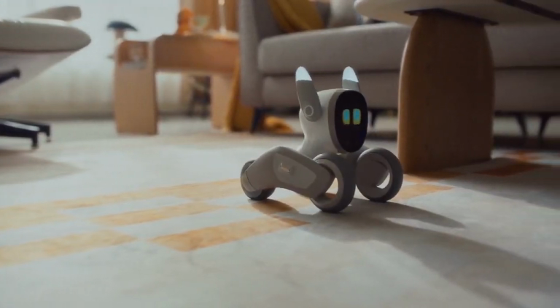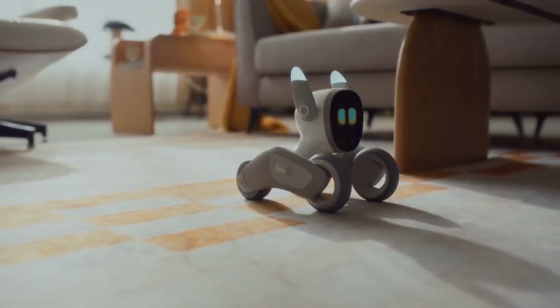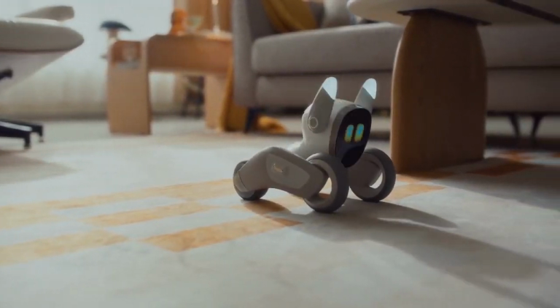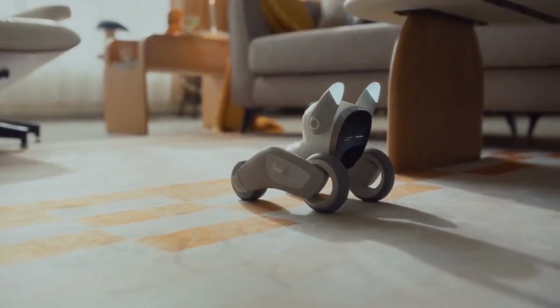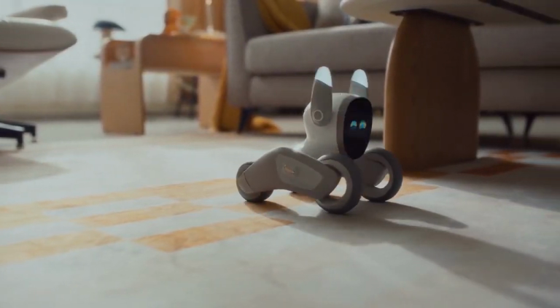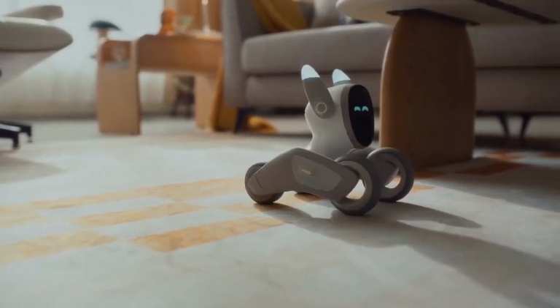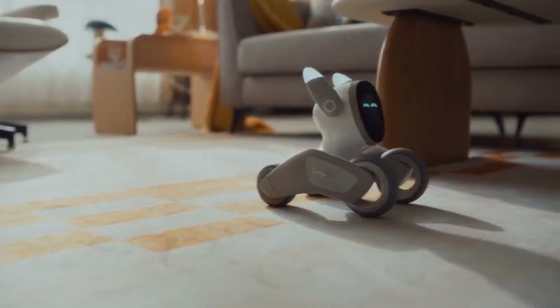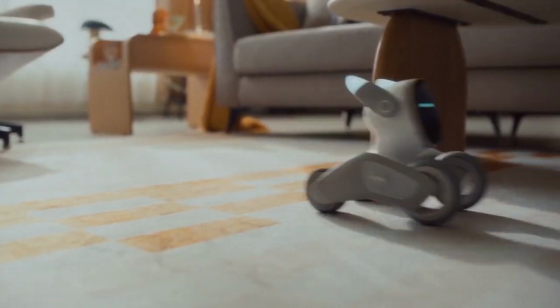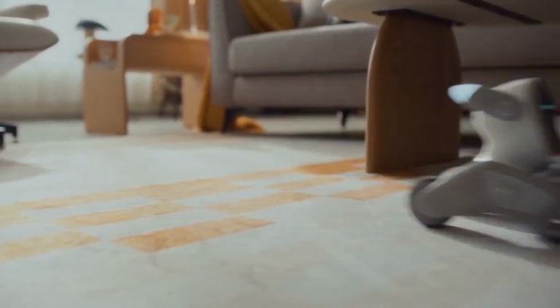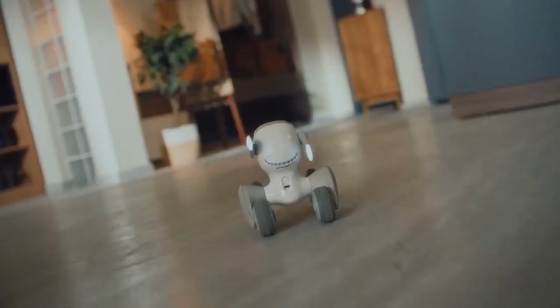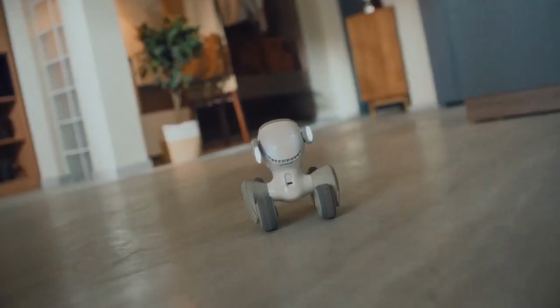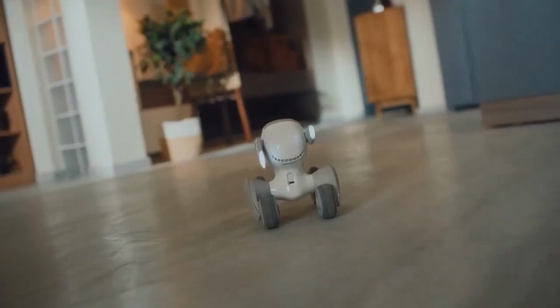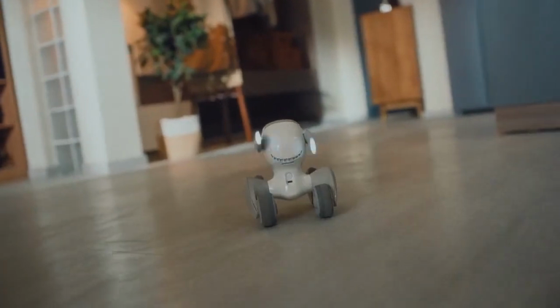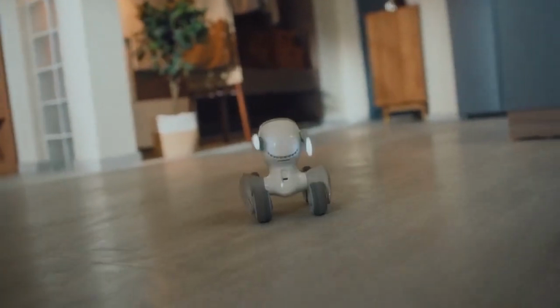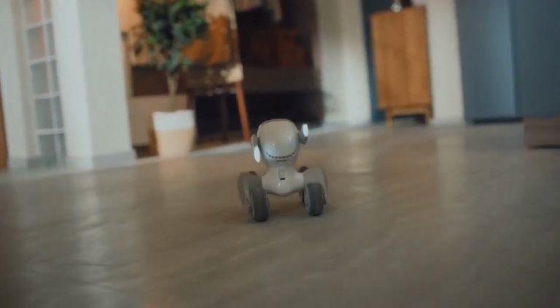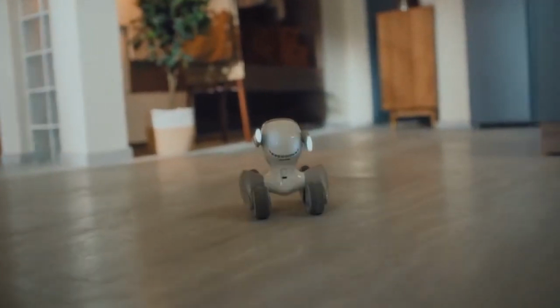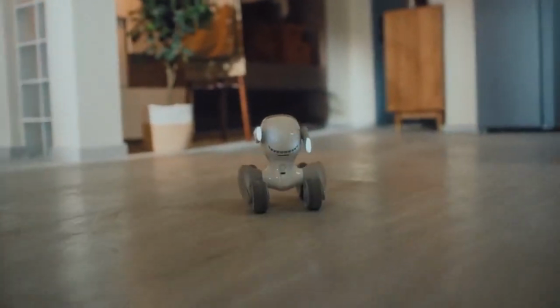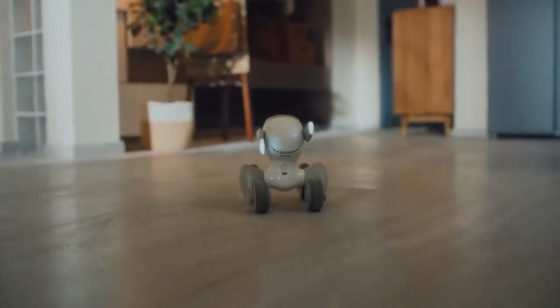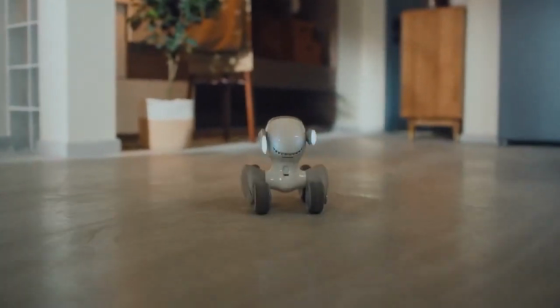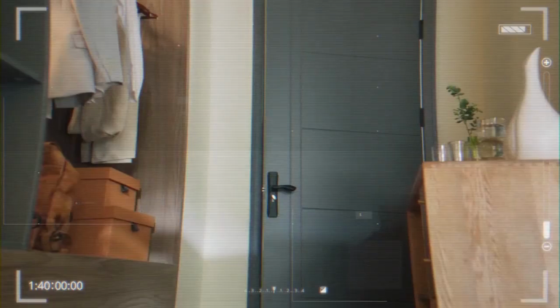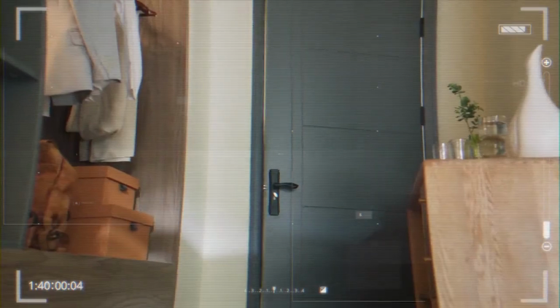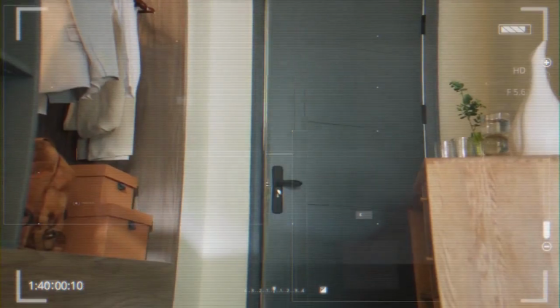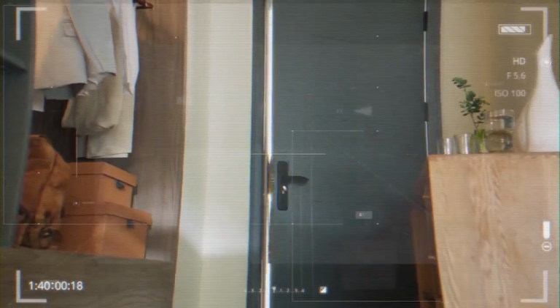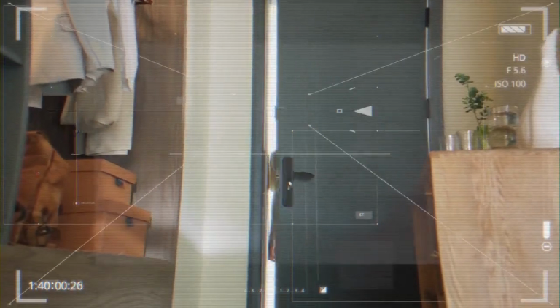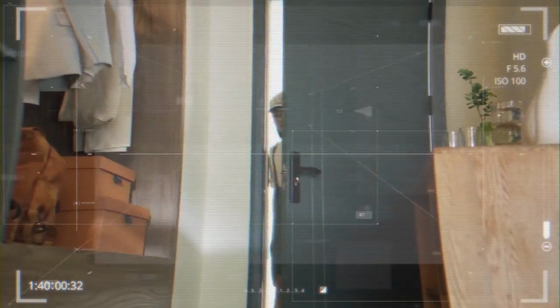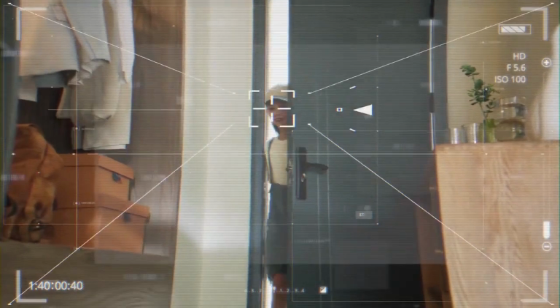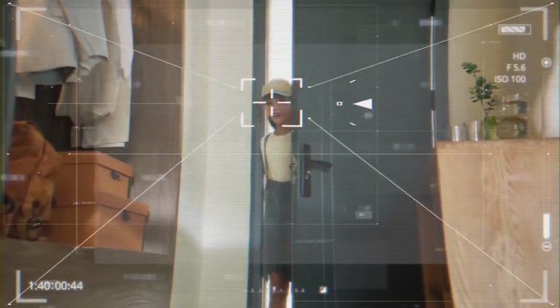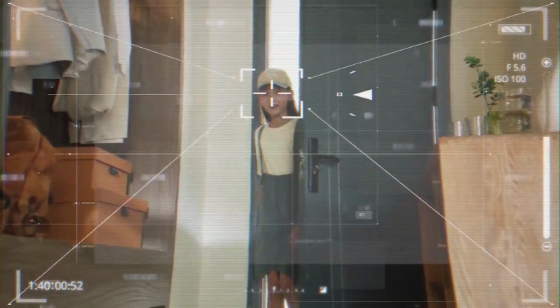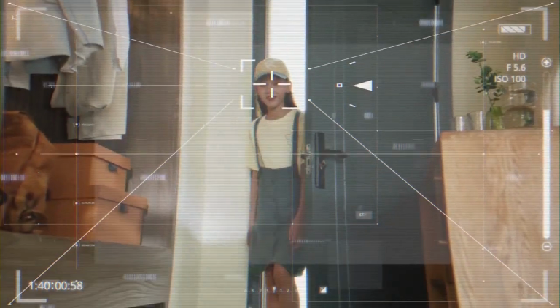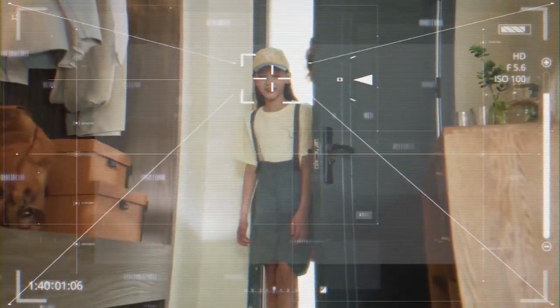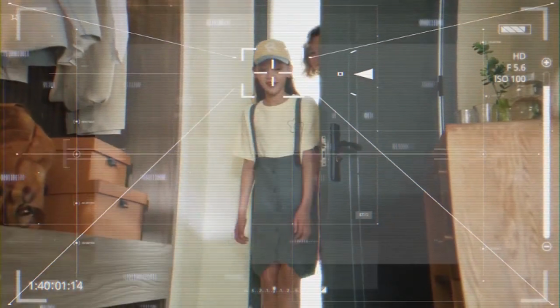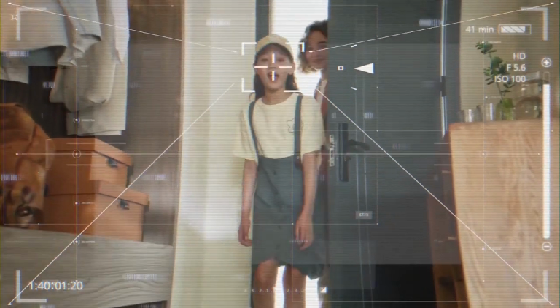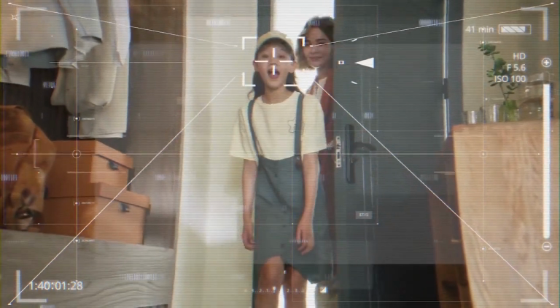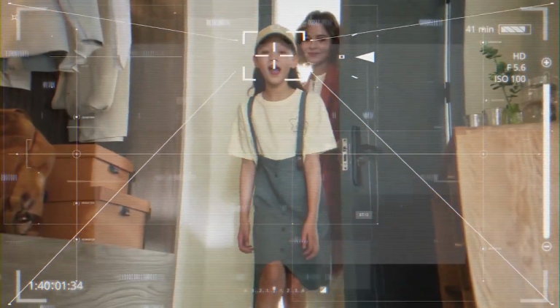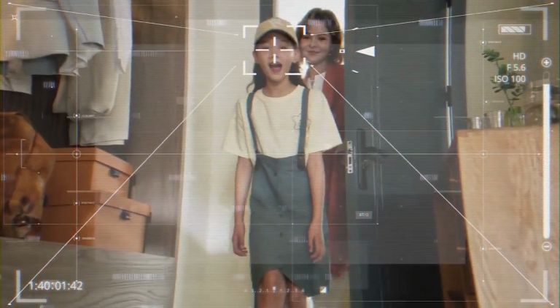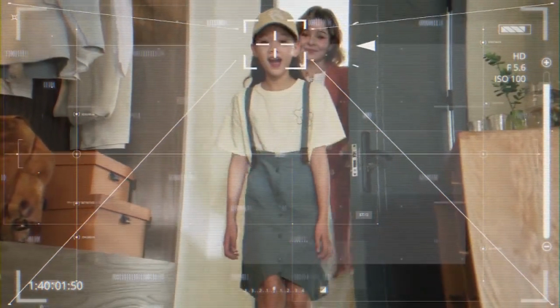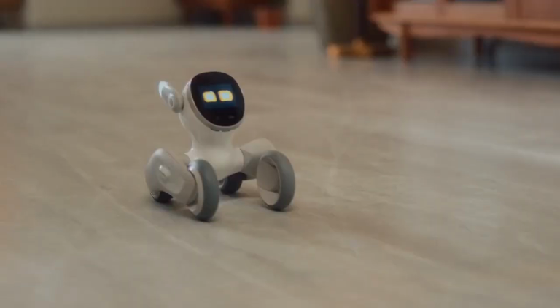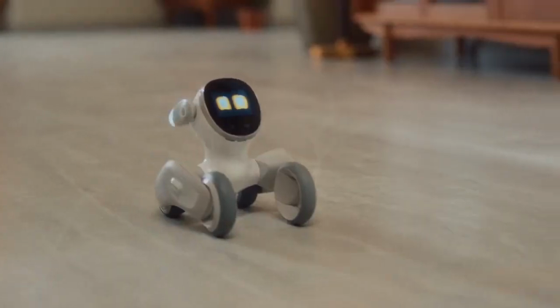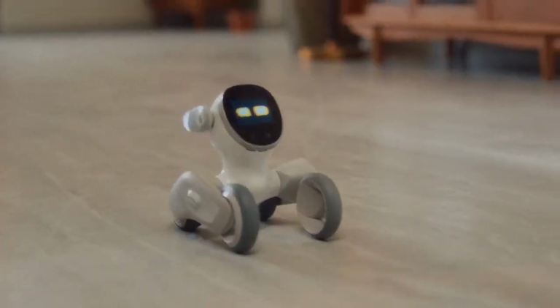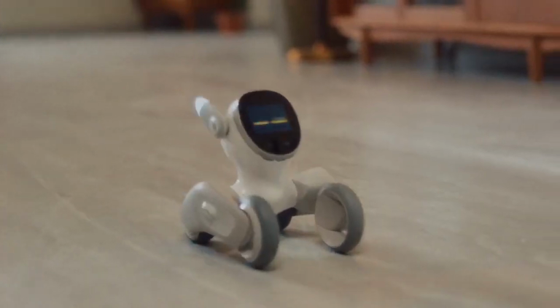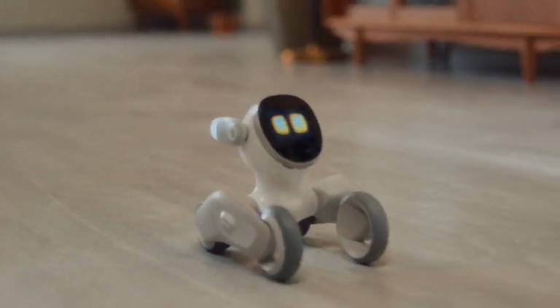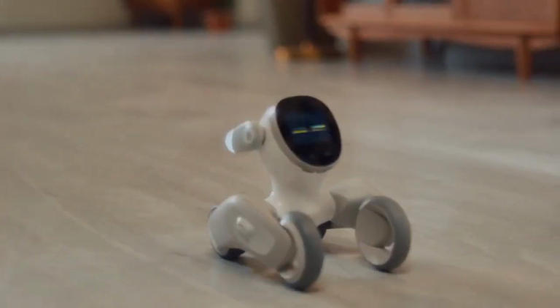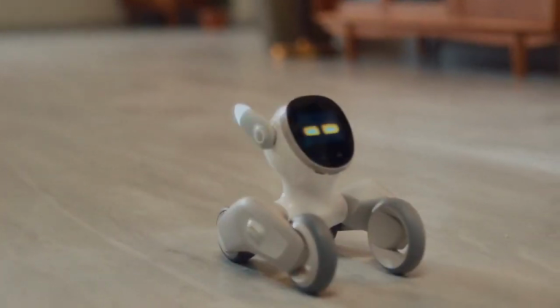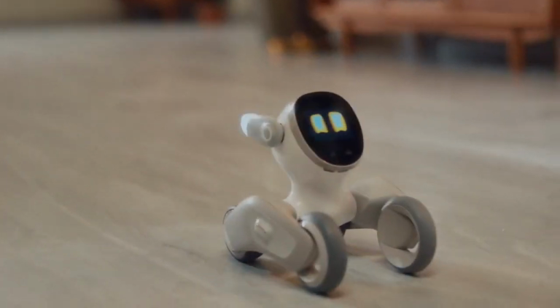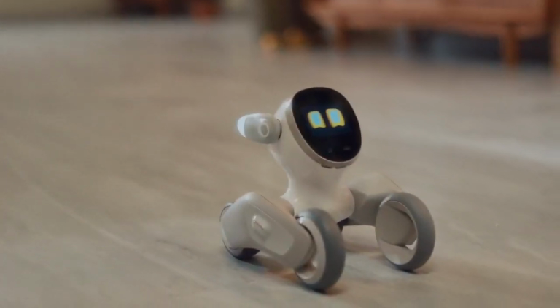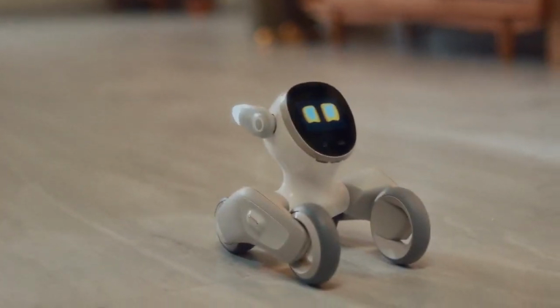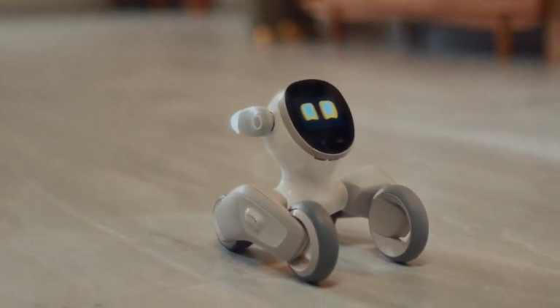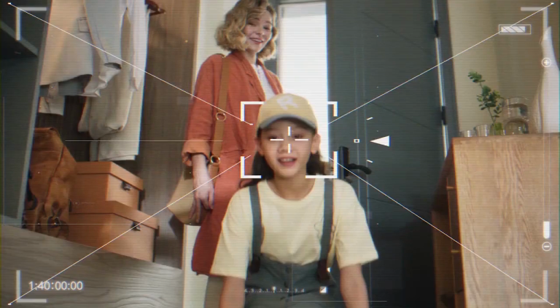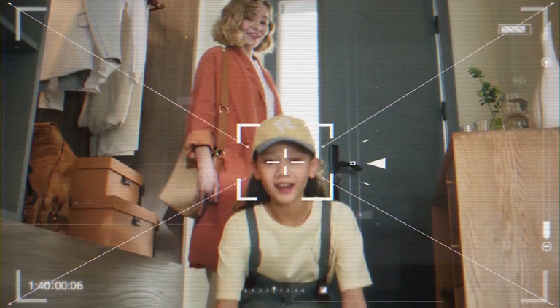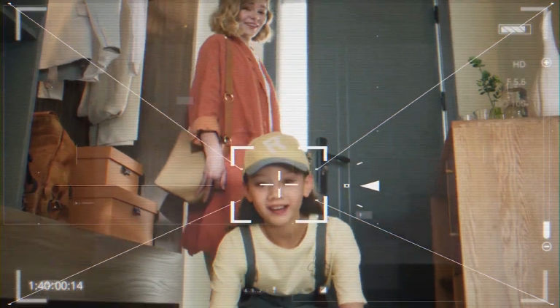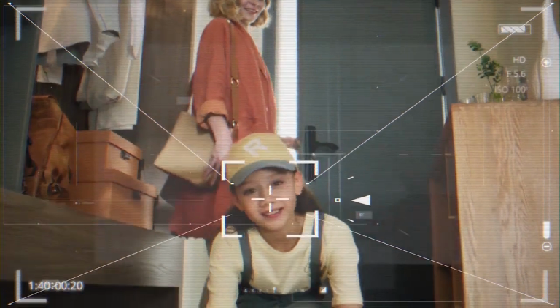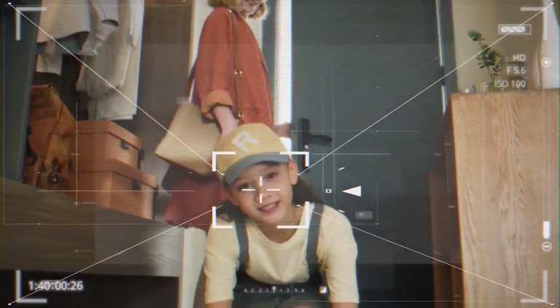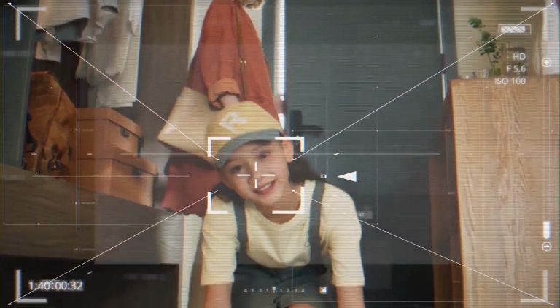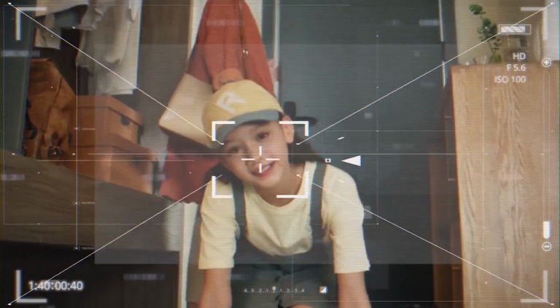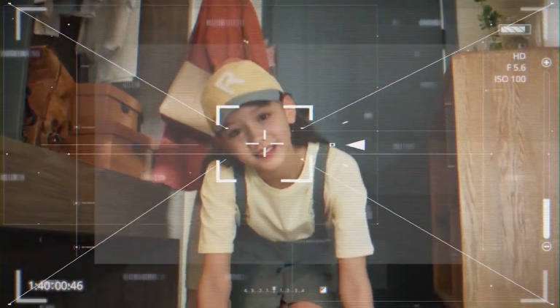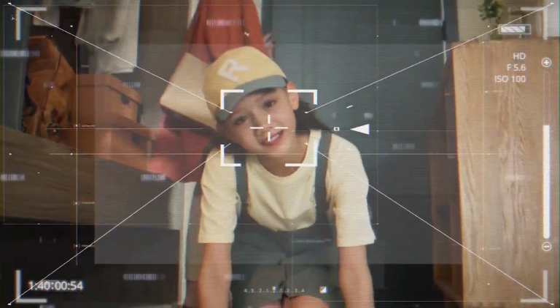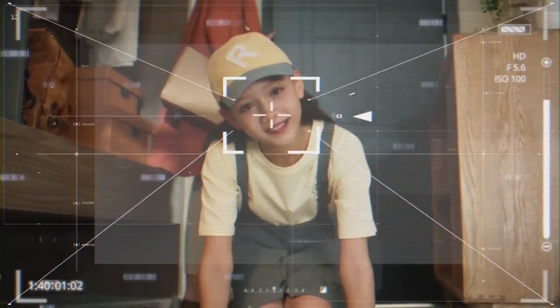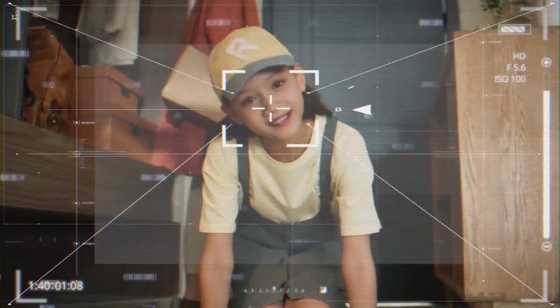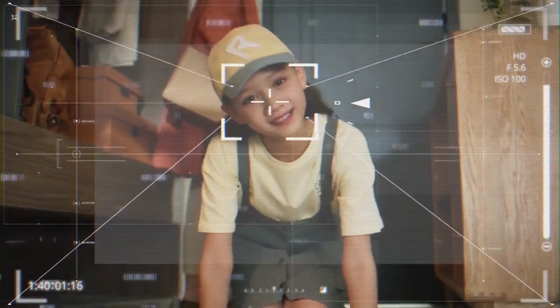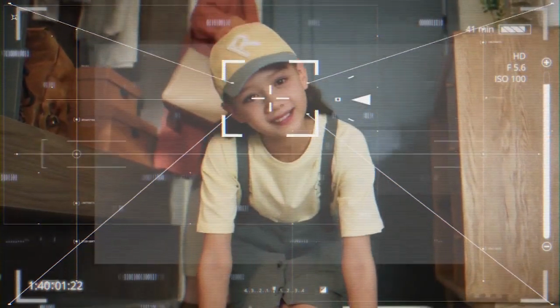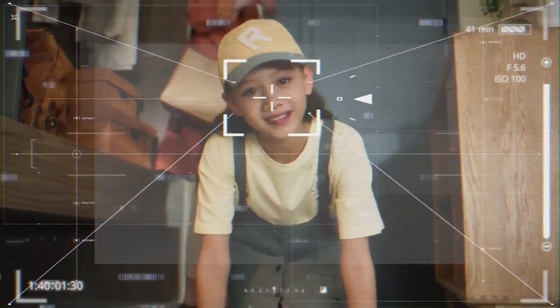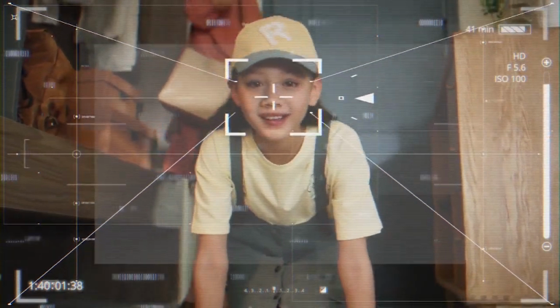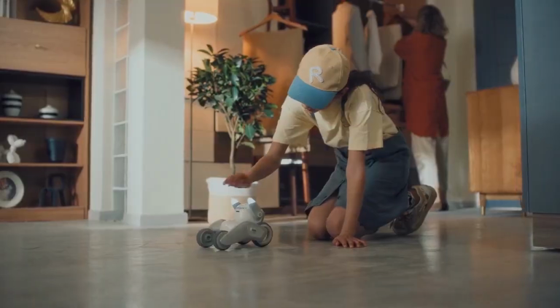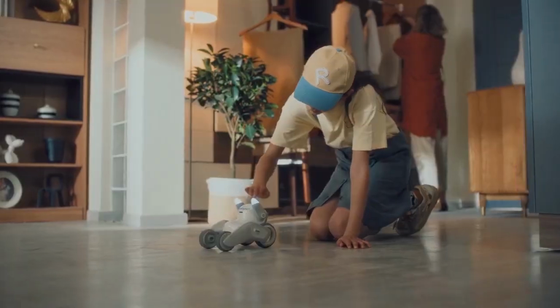When you come home, she'll come quickly to welcome you. When you walk around, she loves to follow, and when you pet her, she'll be so happy.